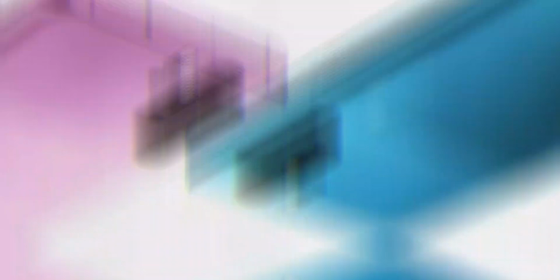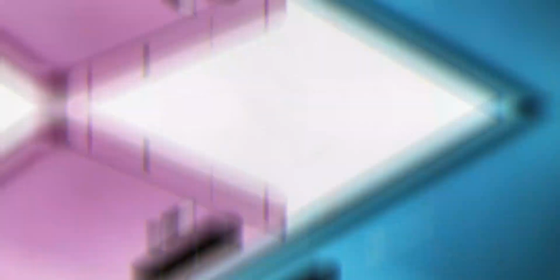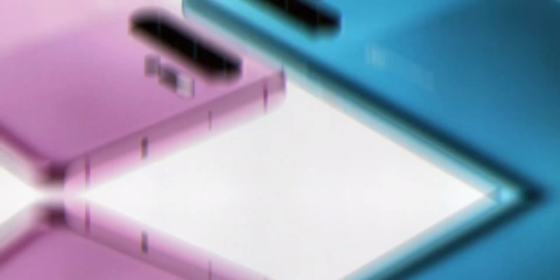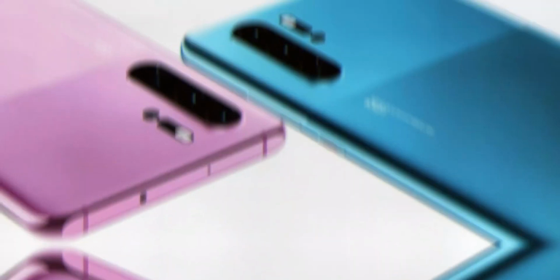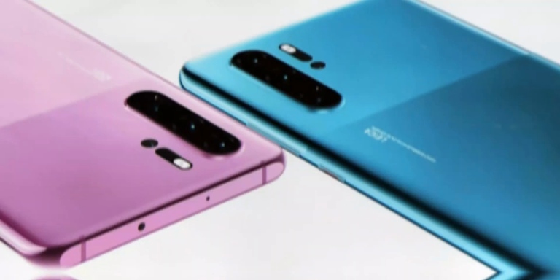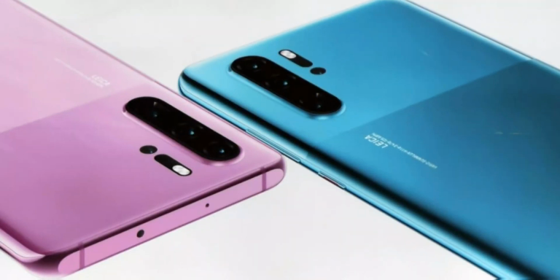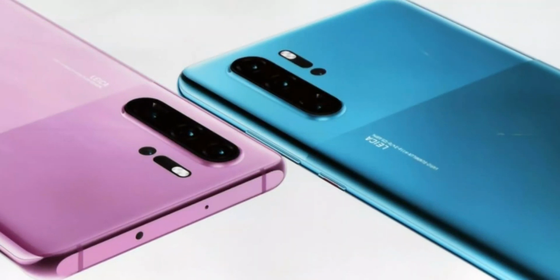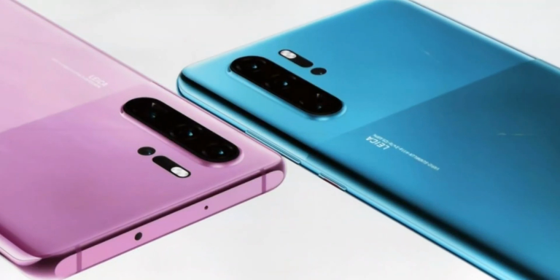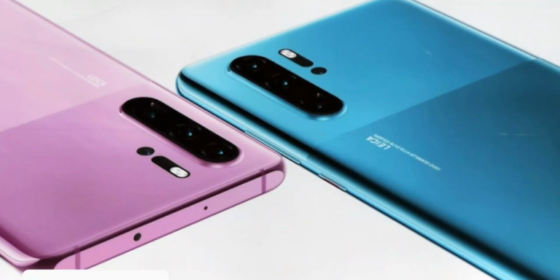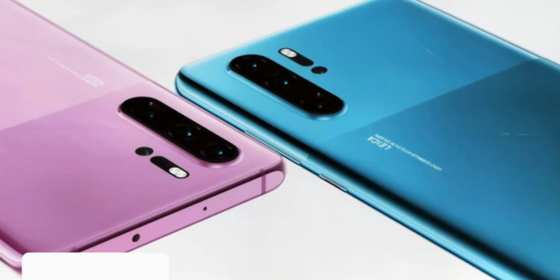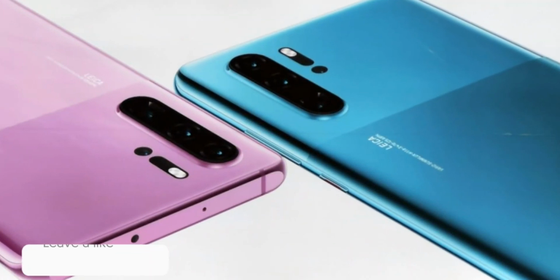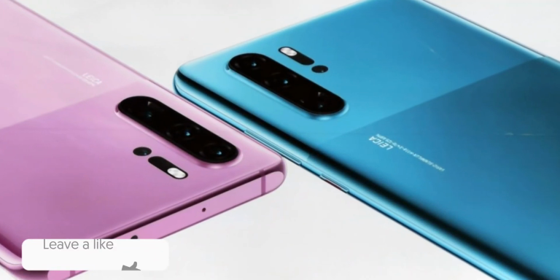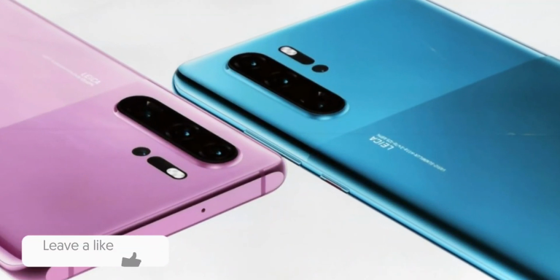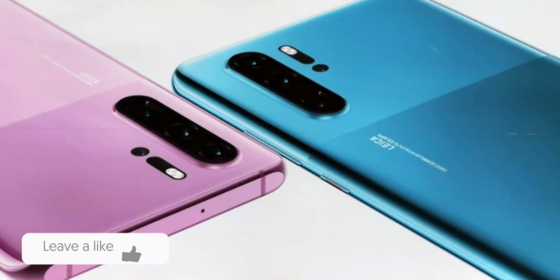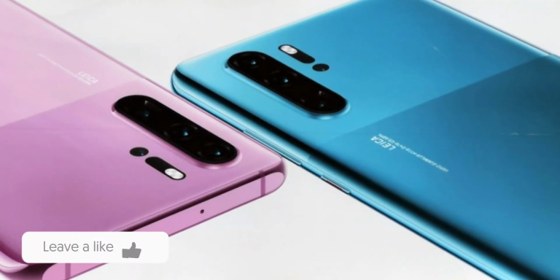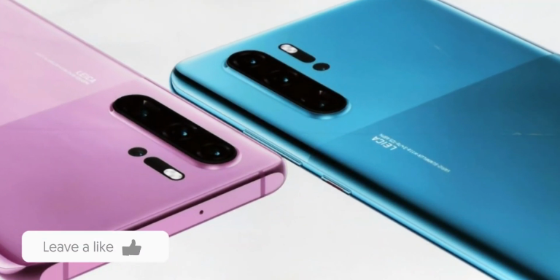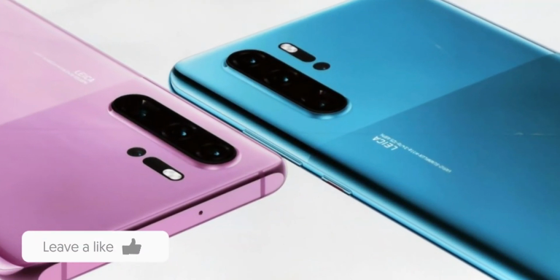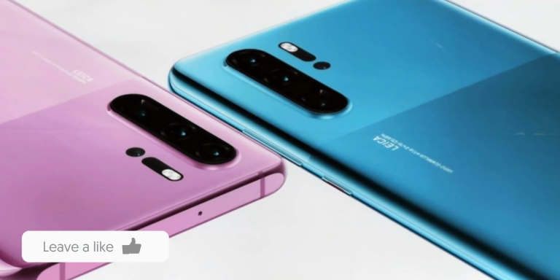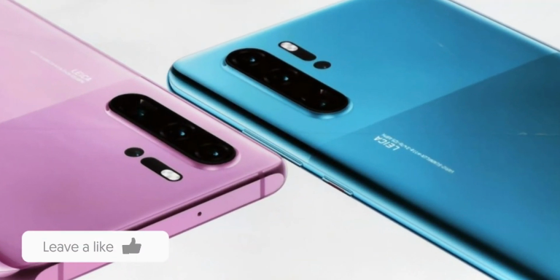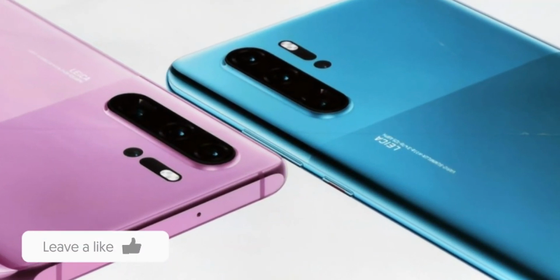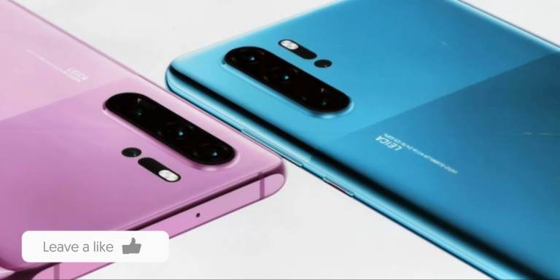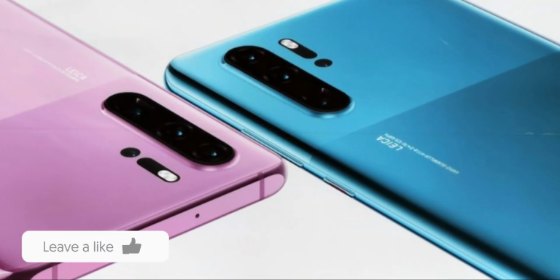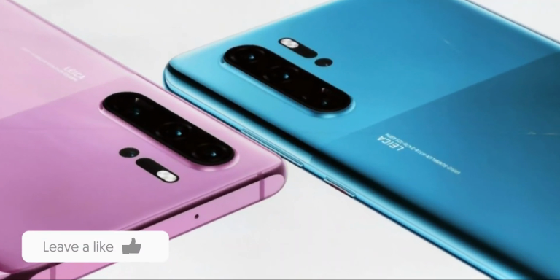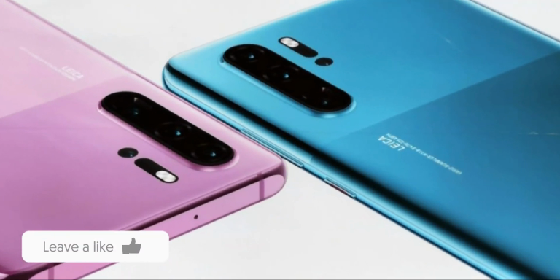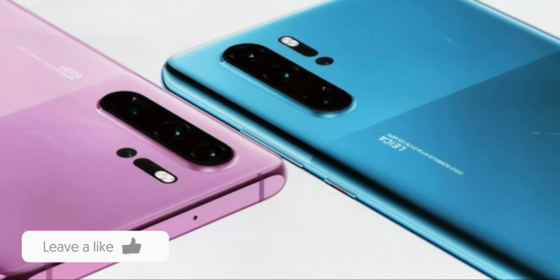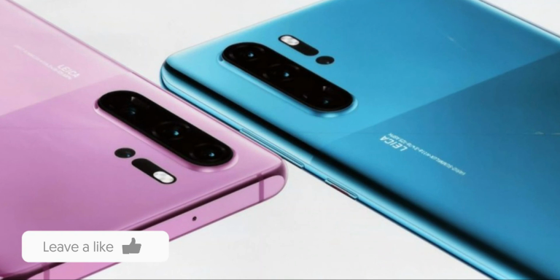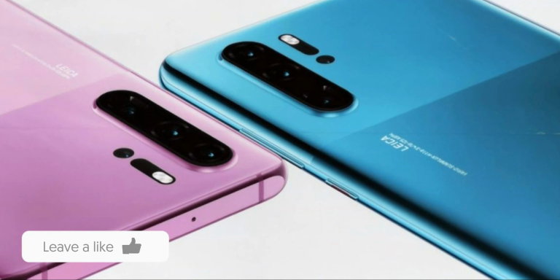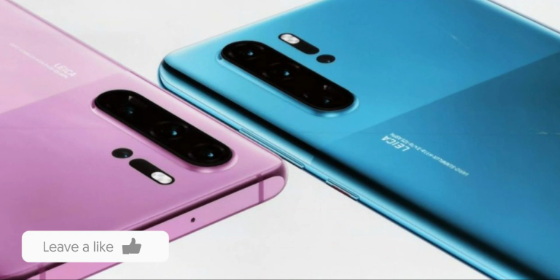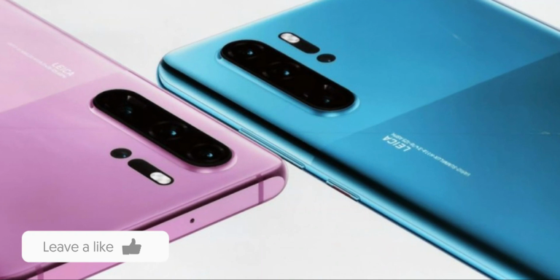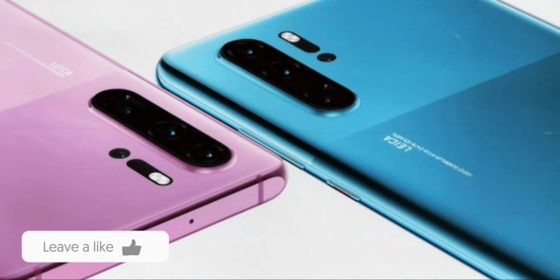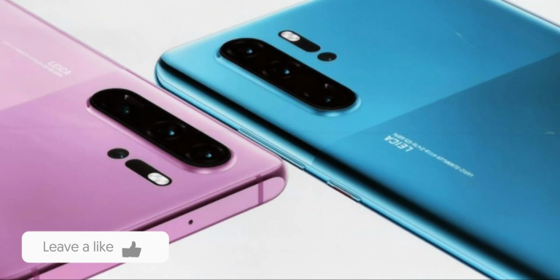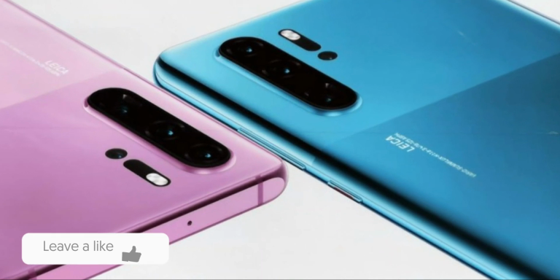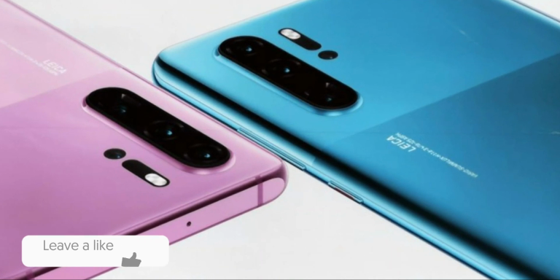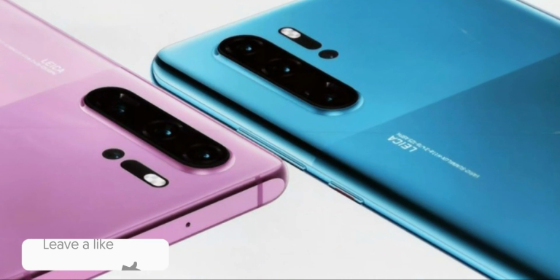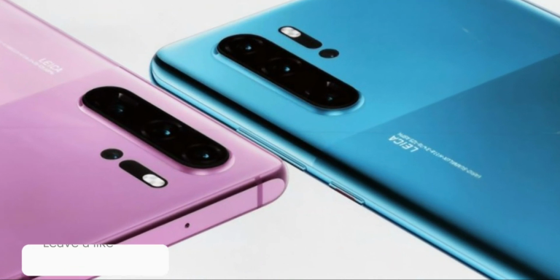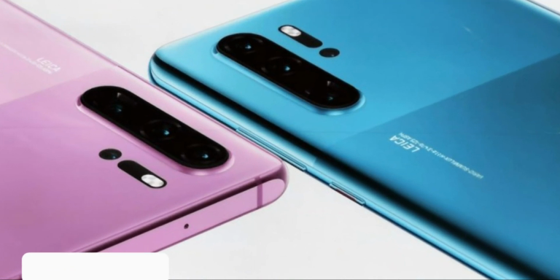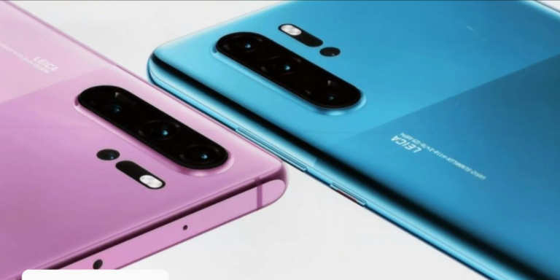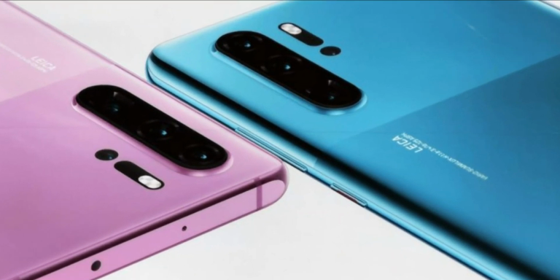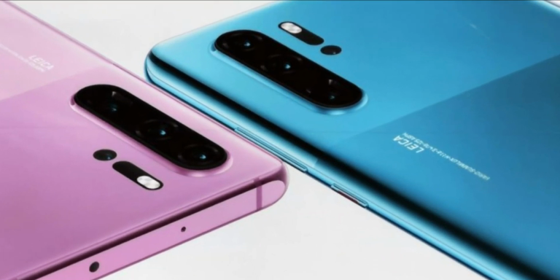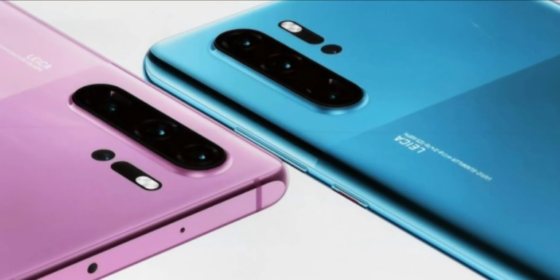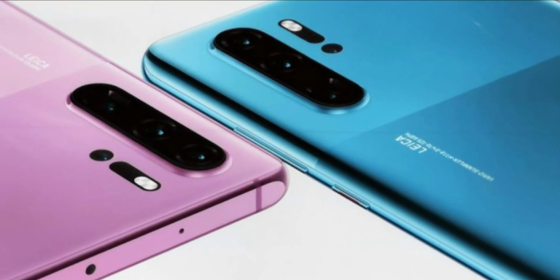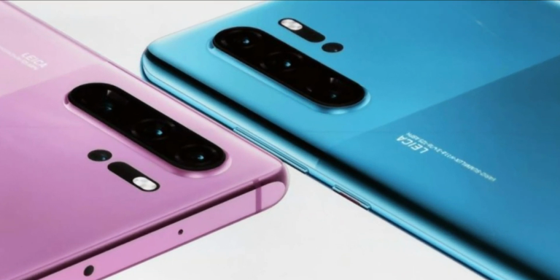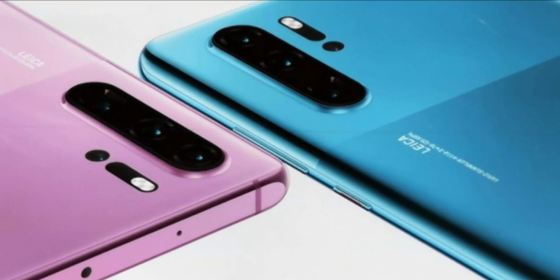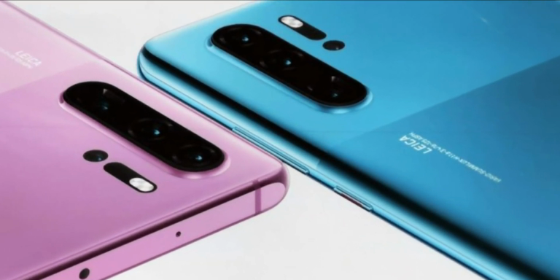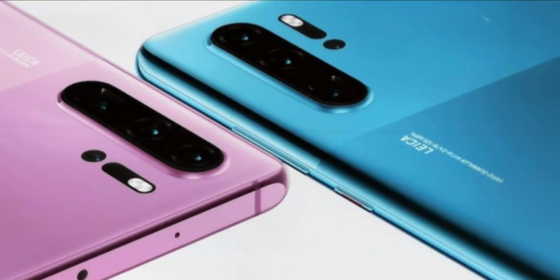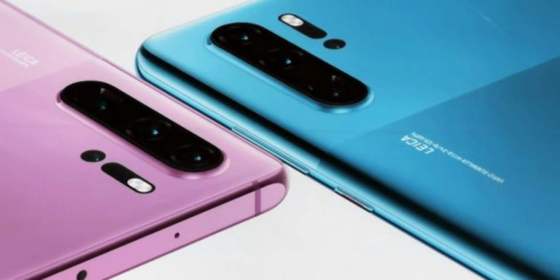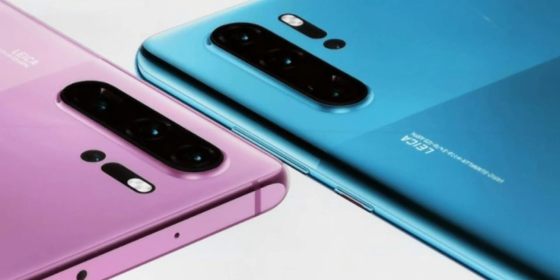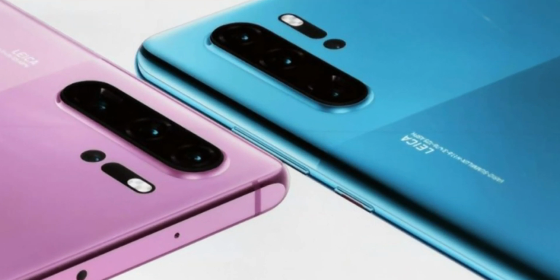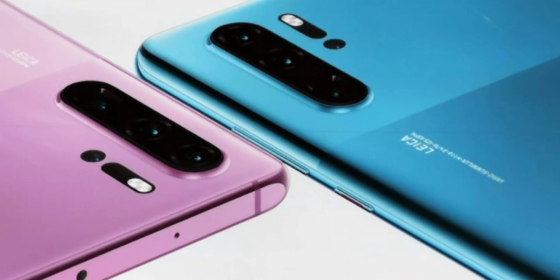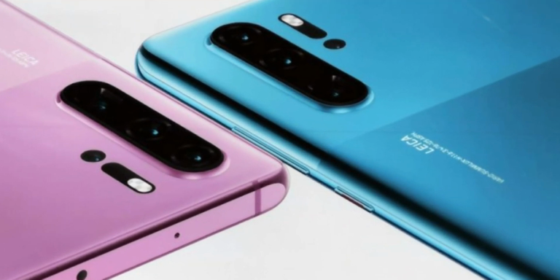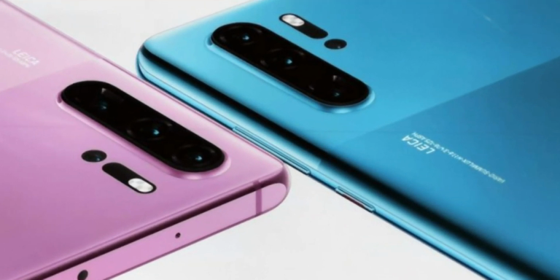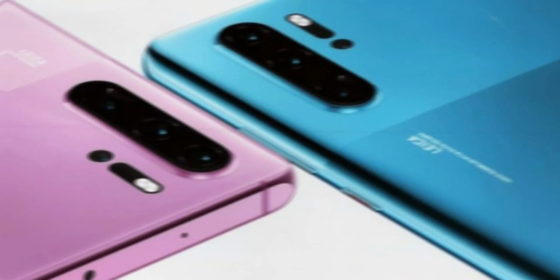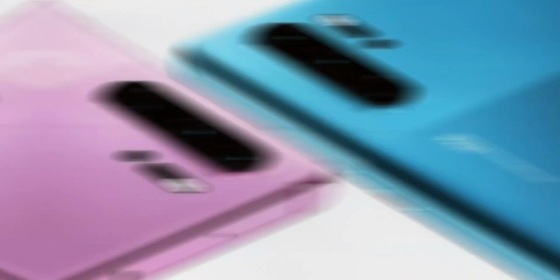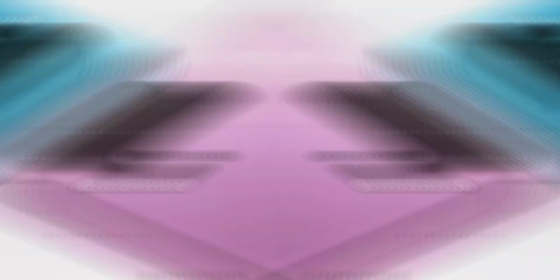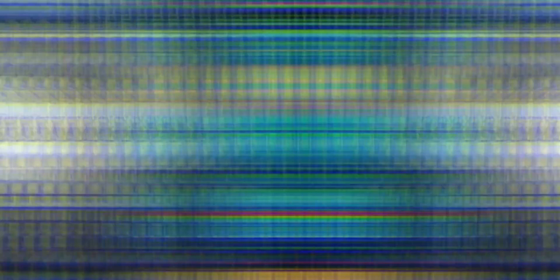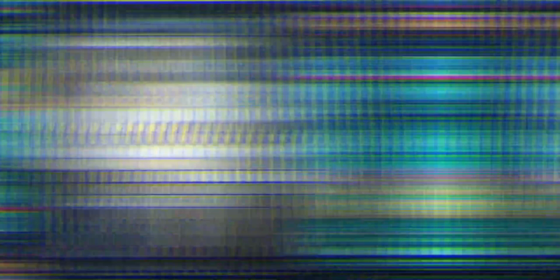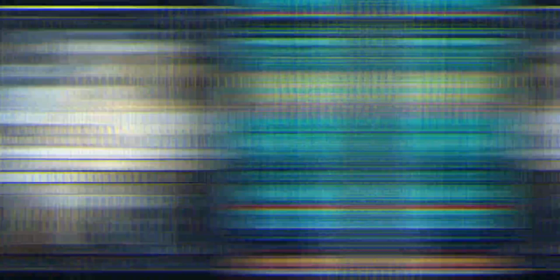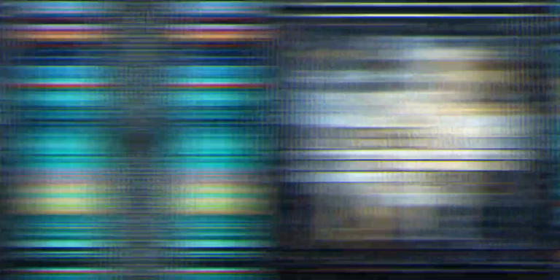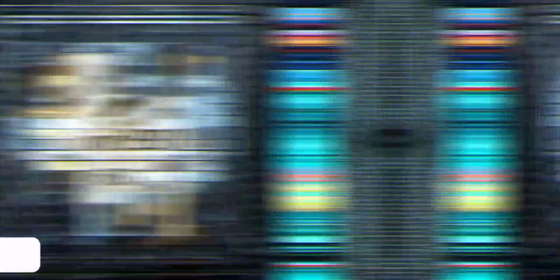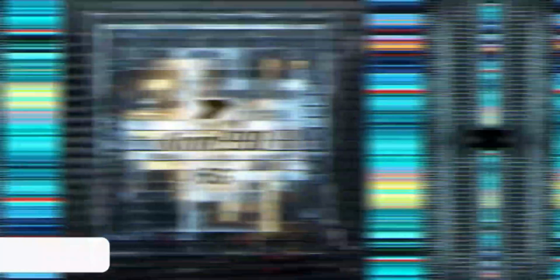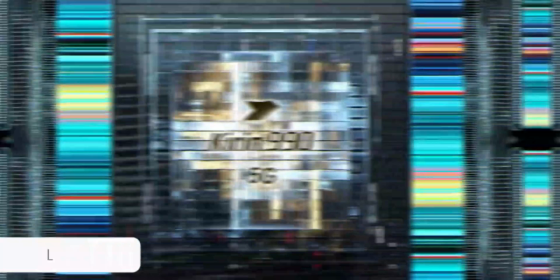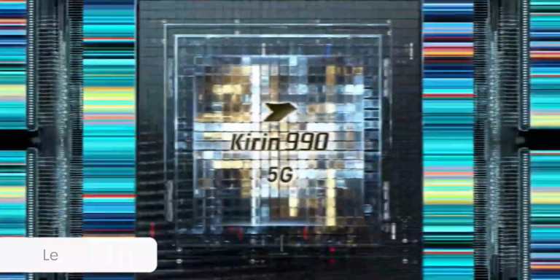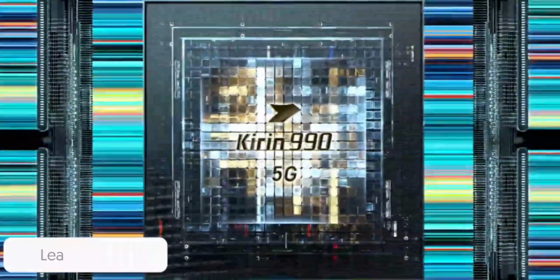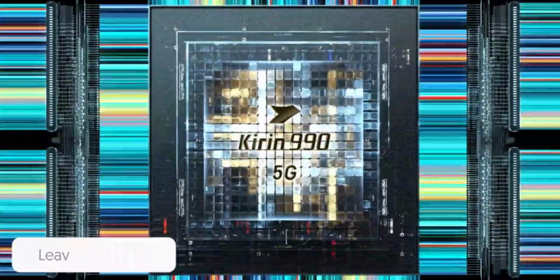On the back, the bump will probably contain 4 sensors, which means the camera design is different from the Mate 30 Pro.